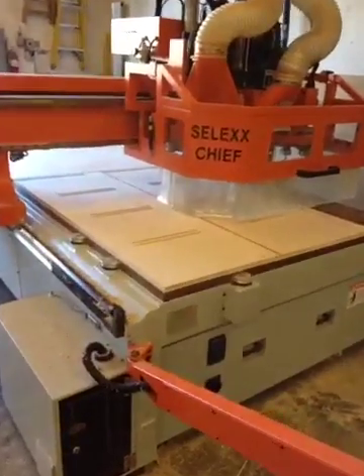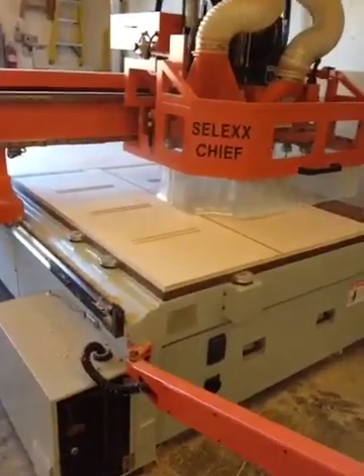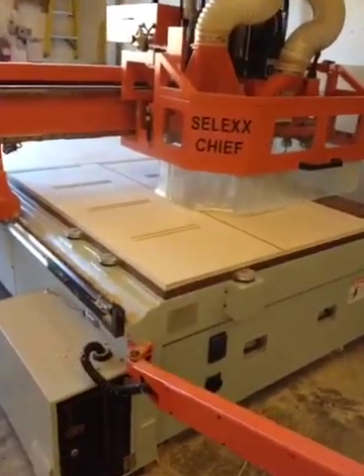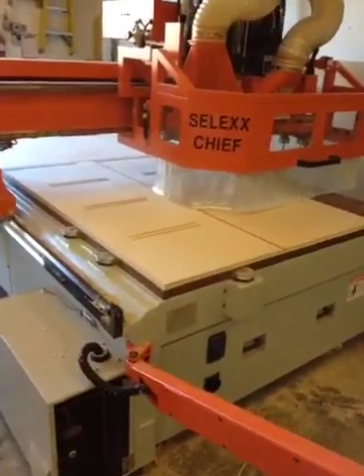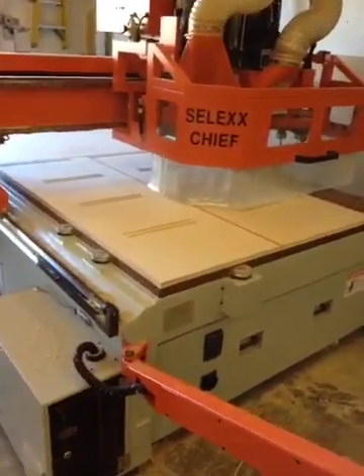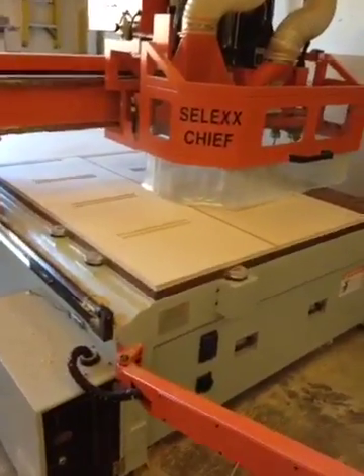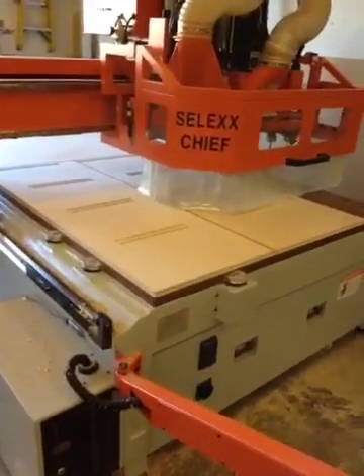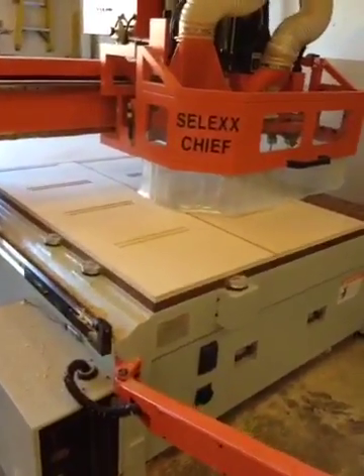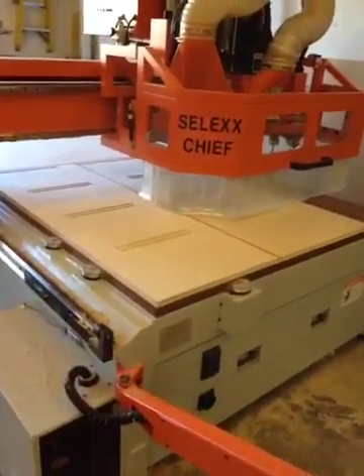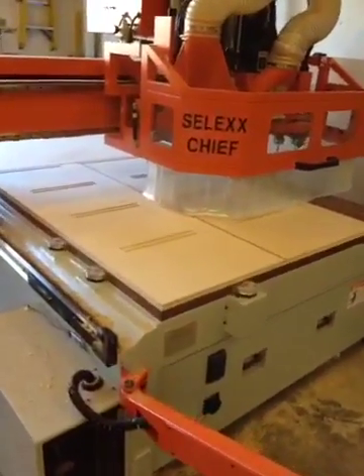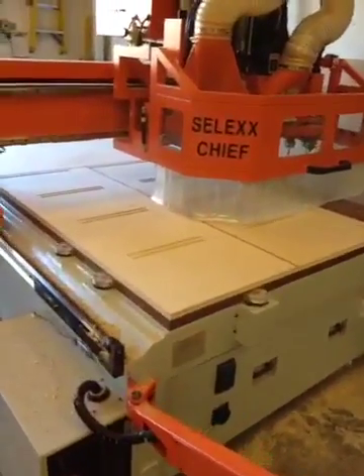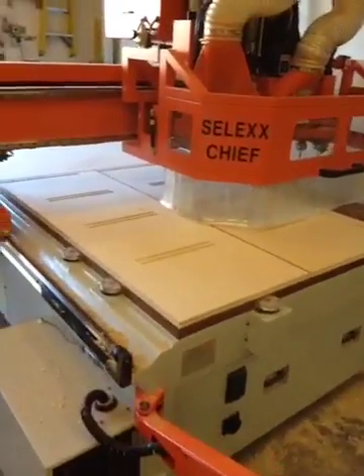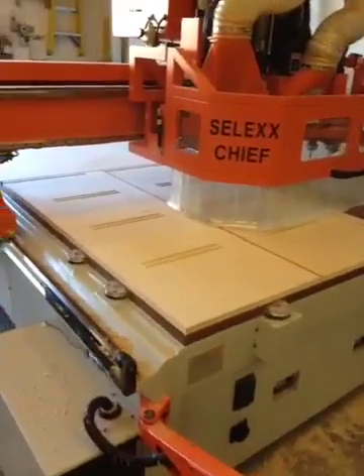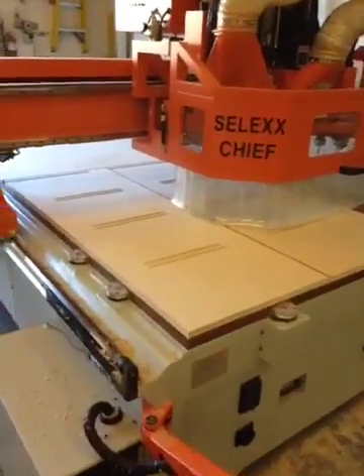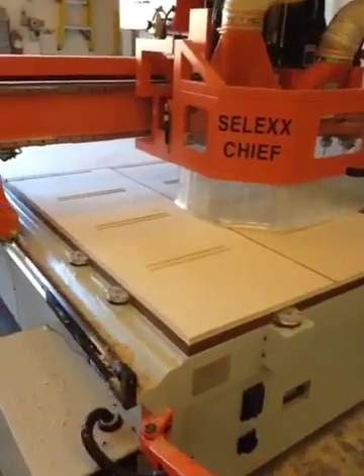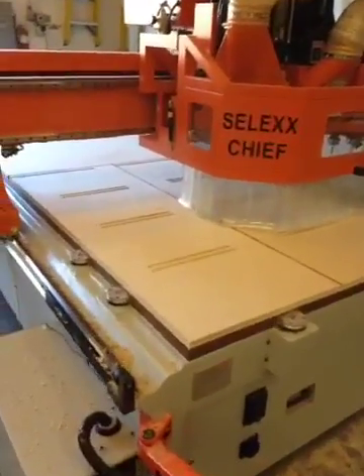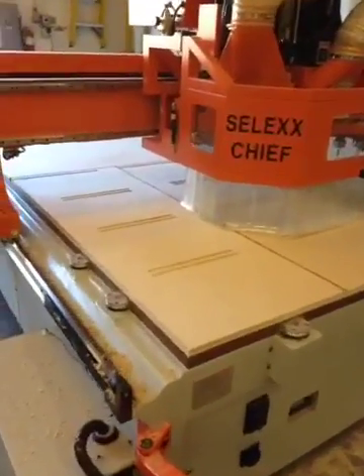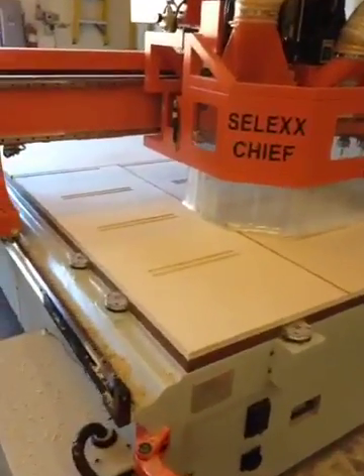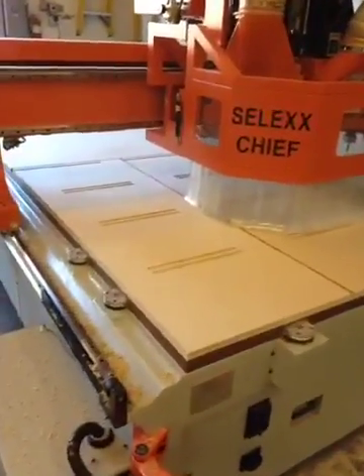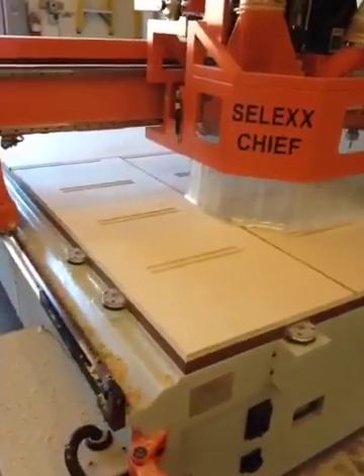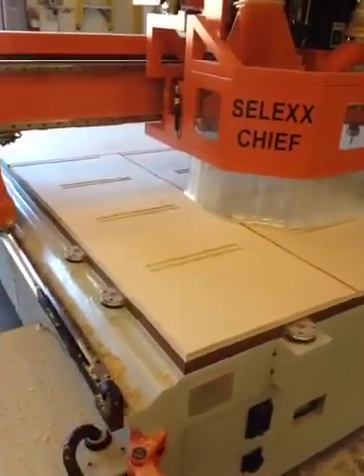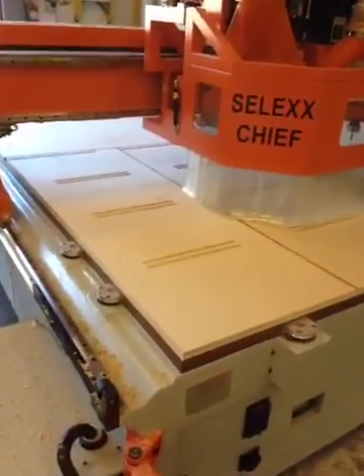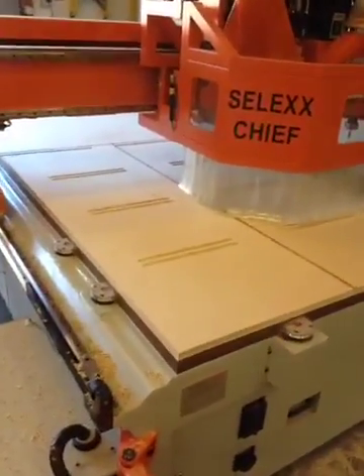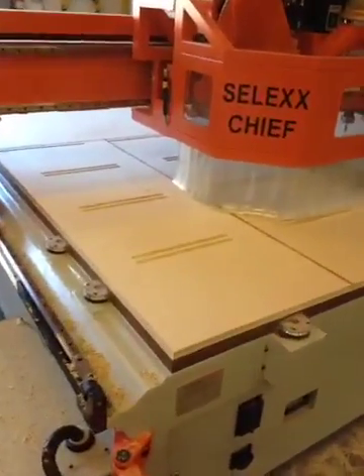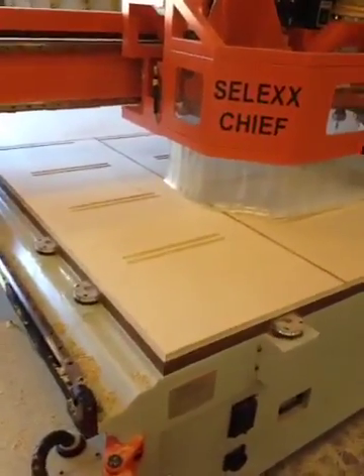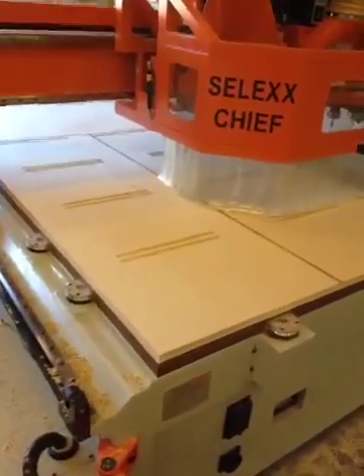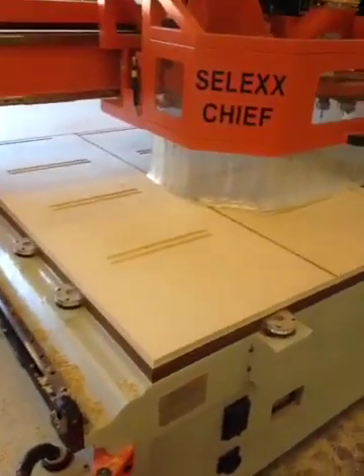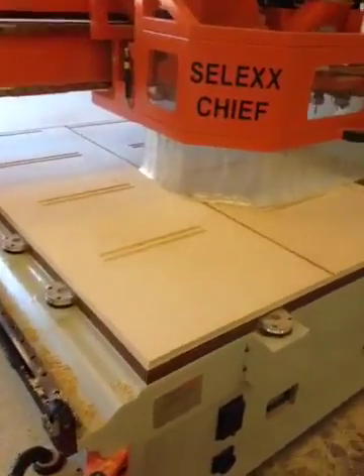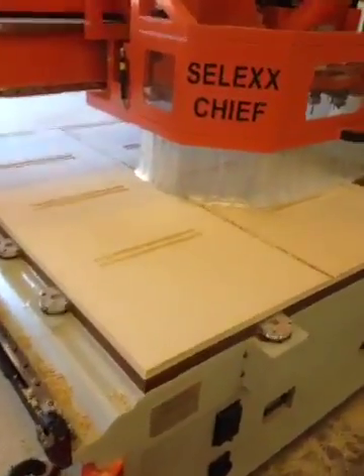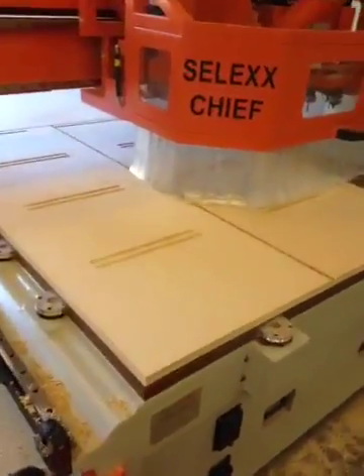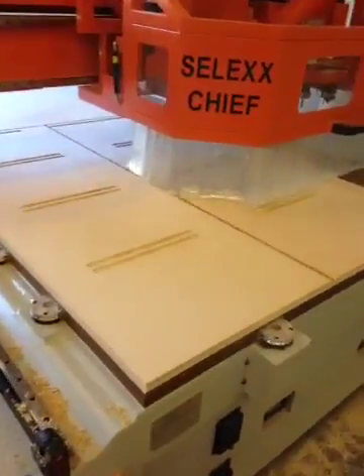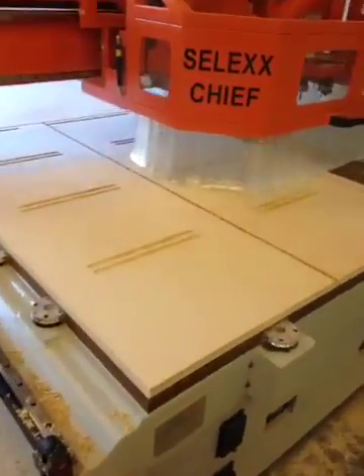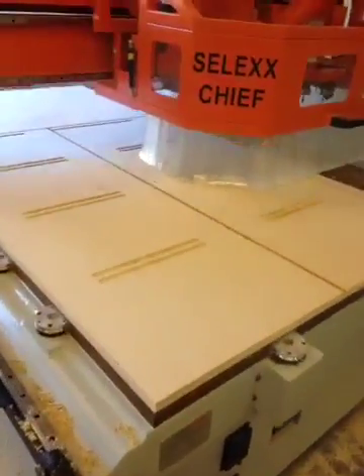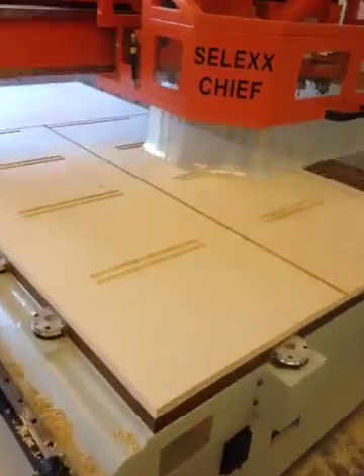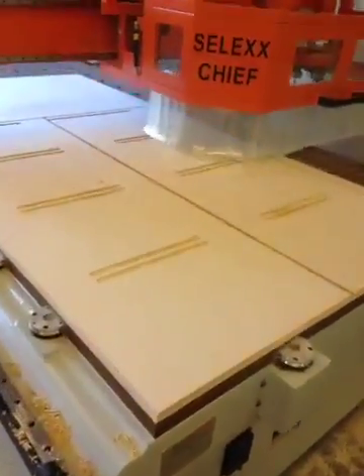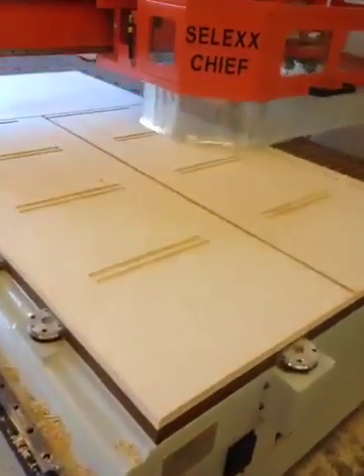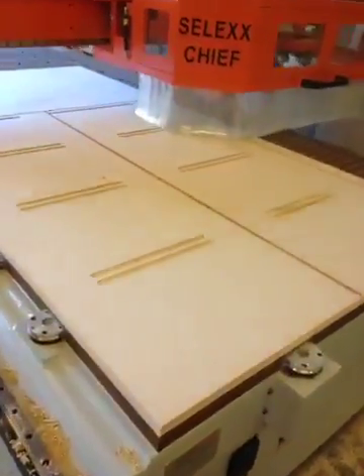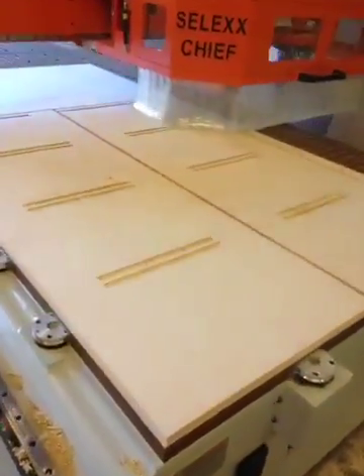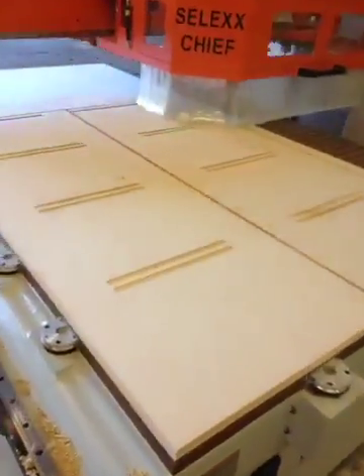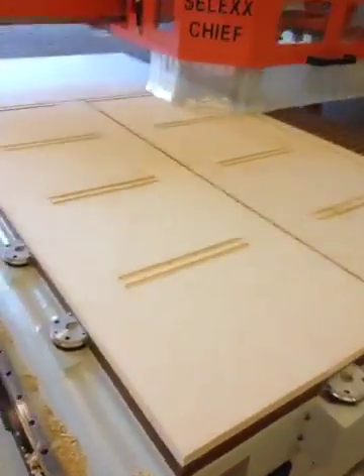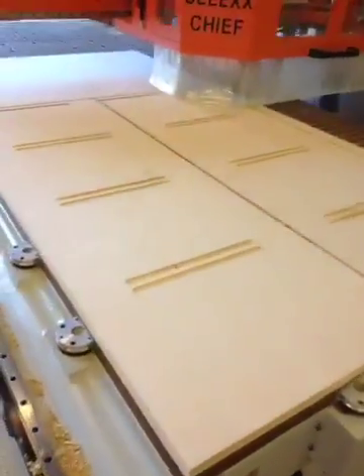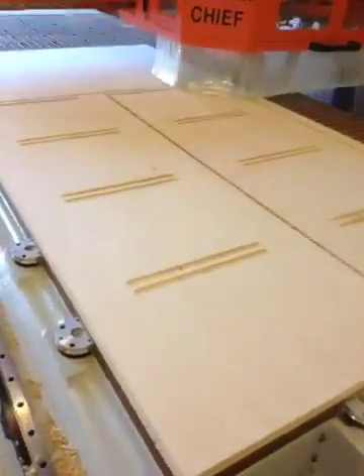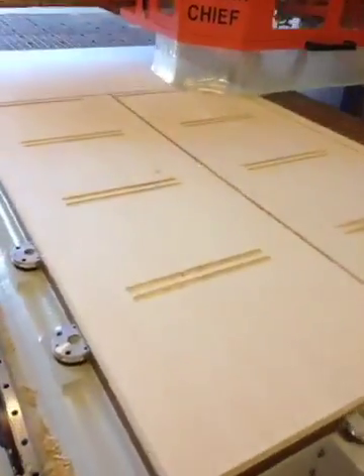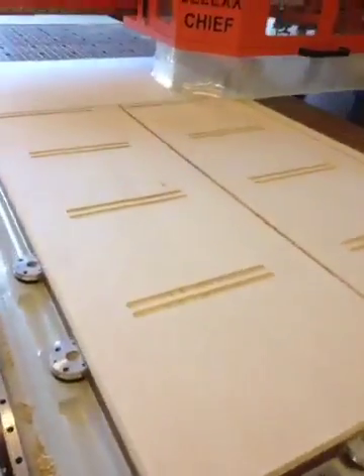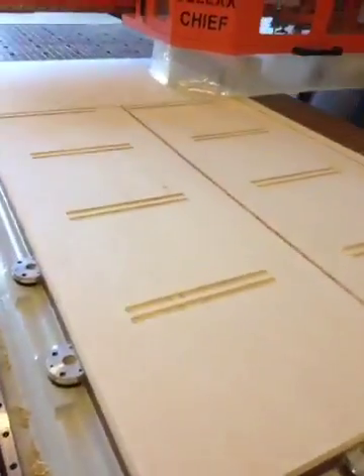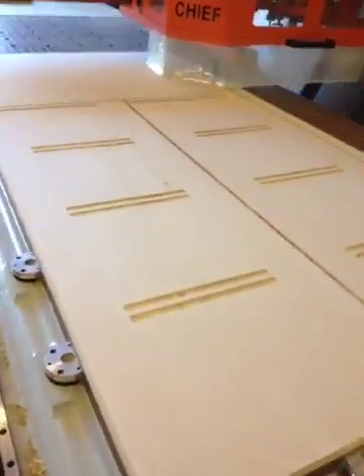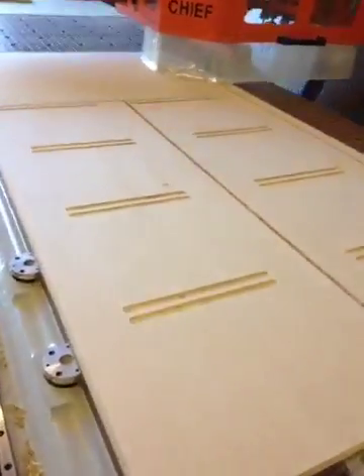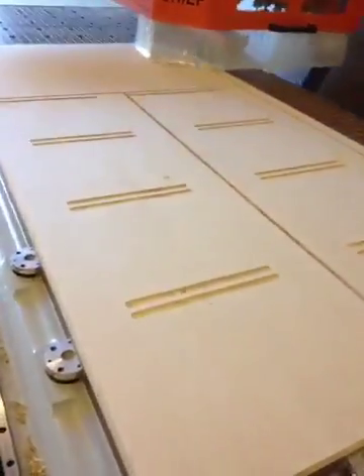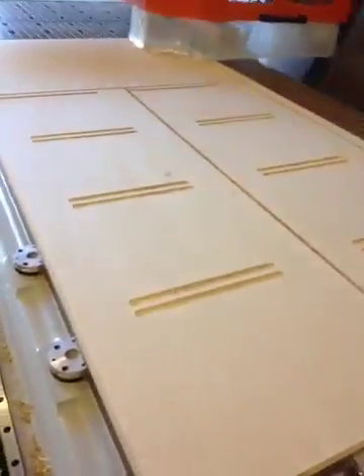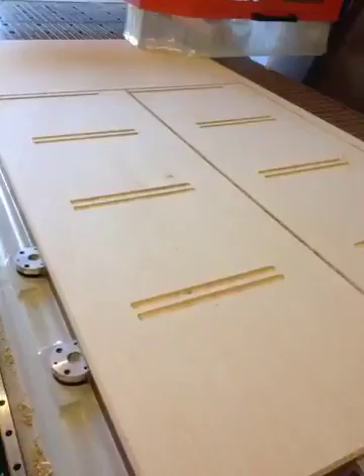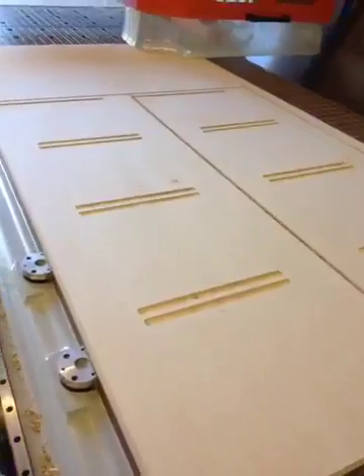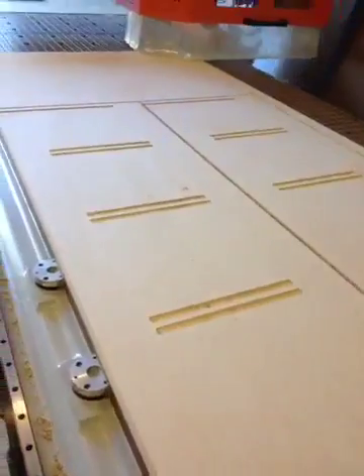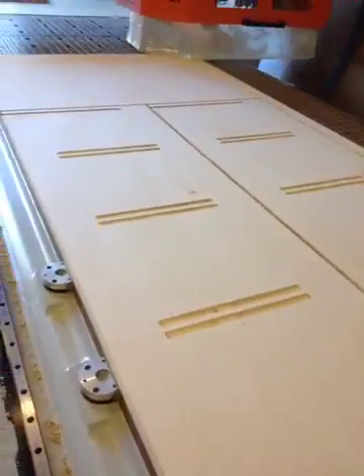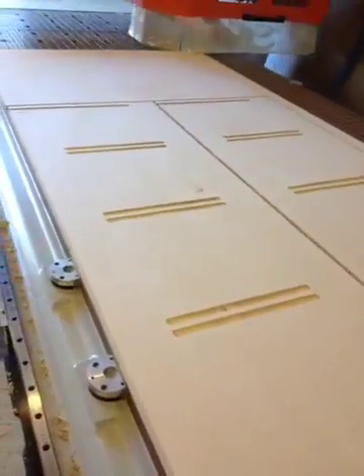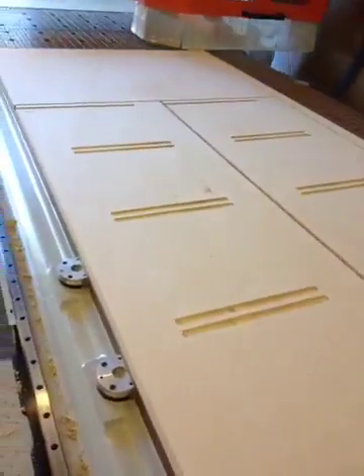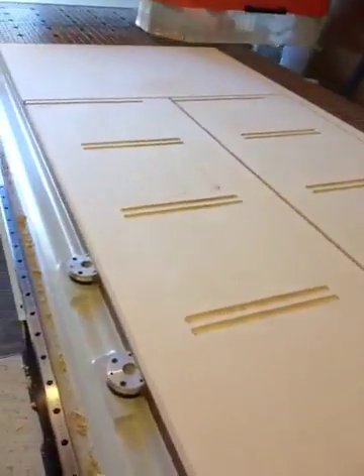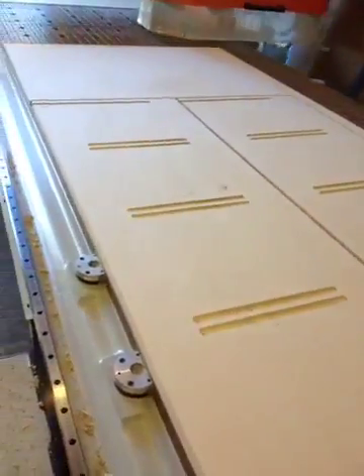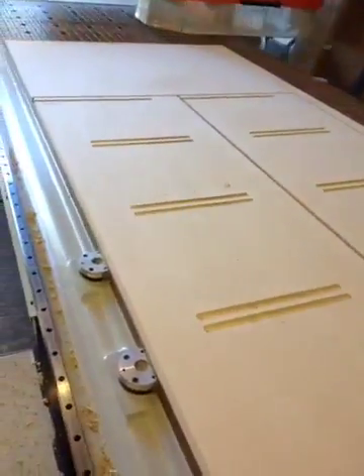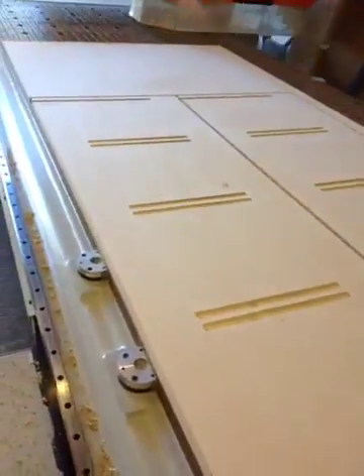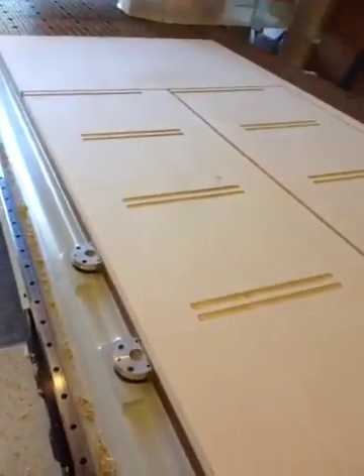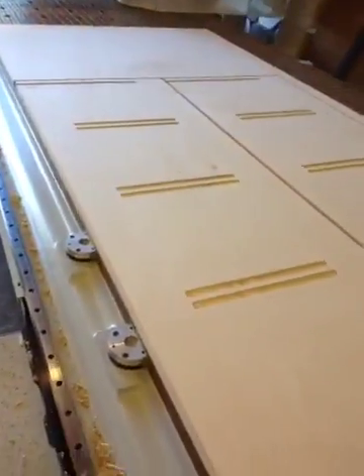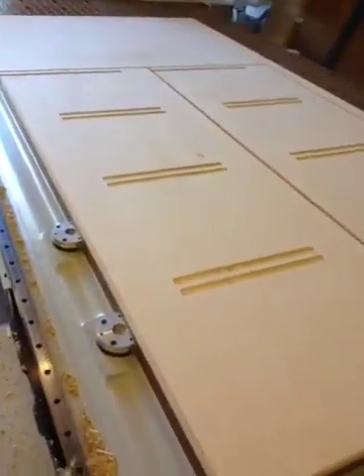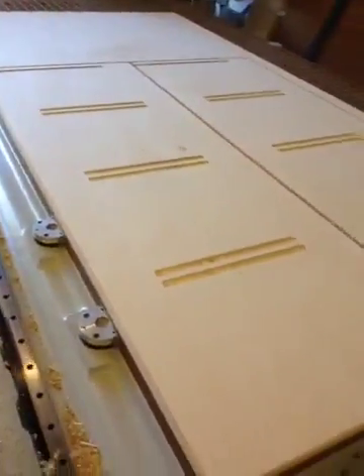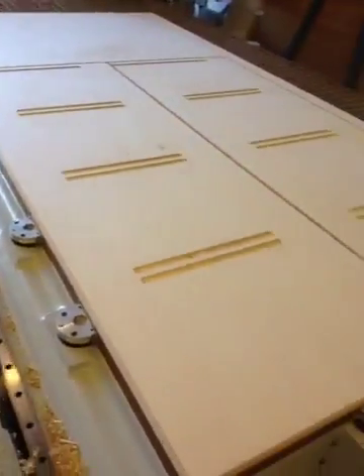Now it's all done. It goes and nests itself over into the corner, and you'll see the pins come up — that's when the vacuum is released.